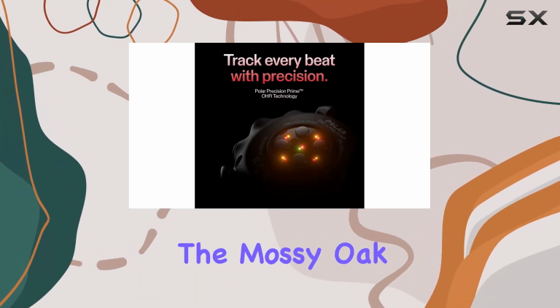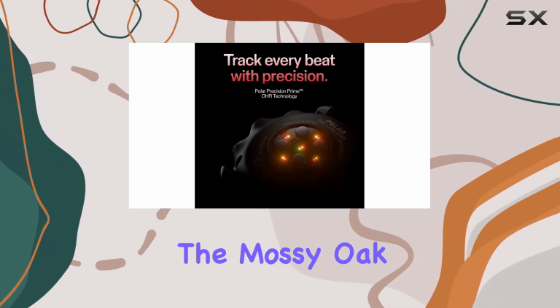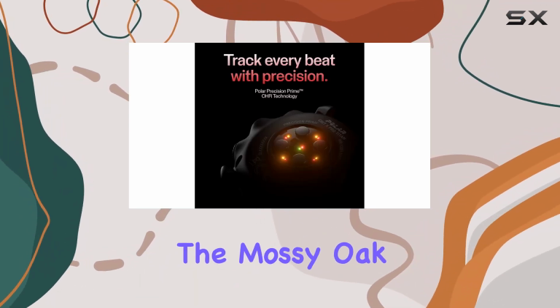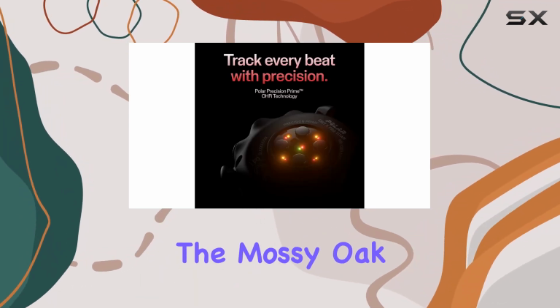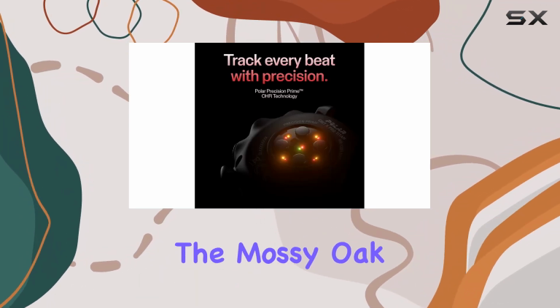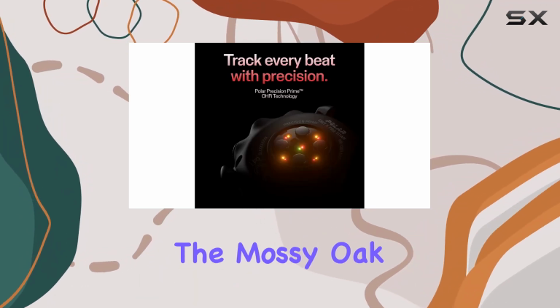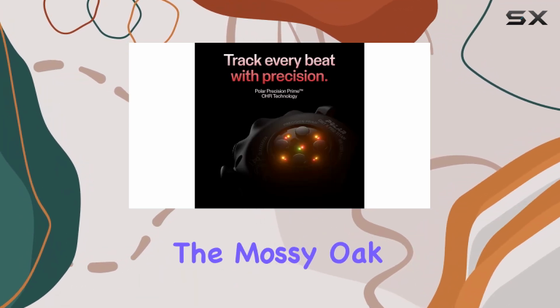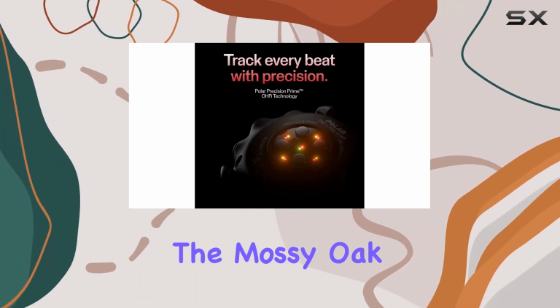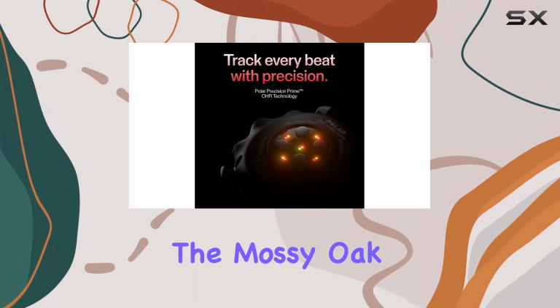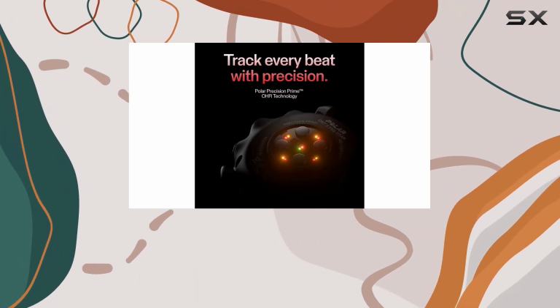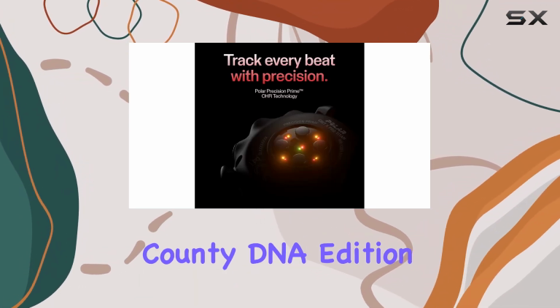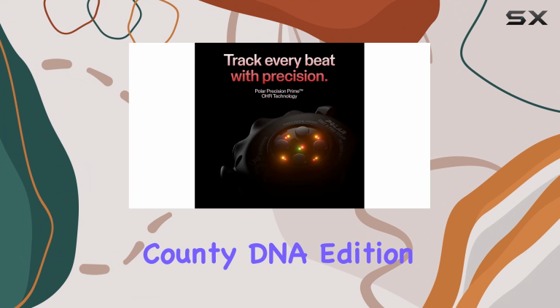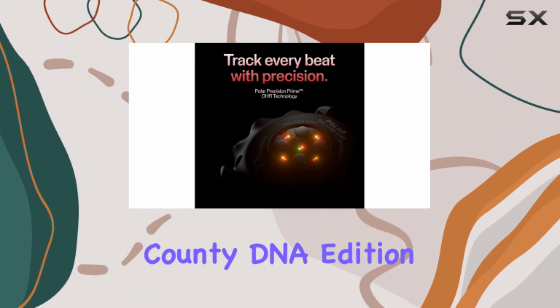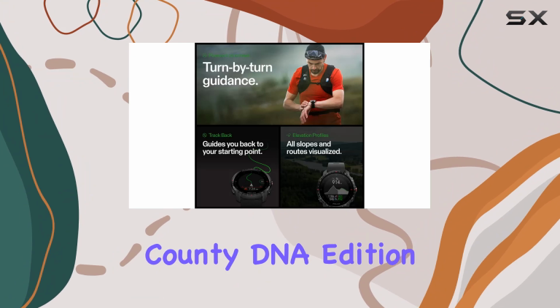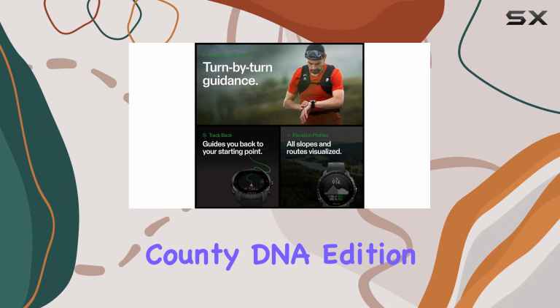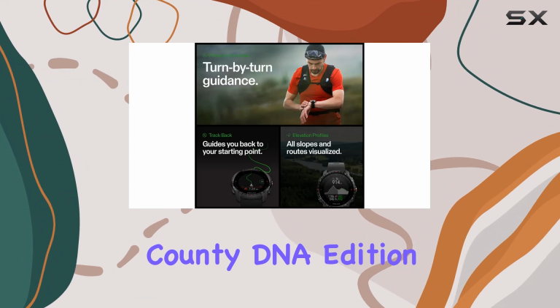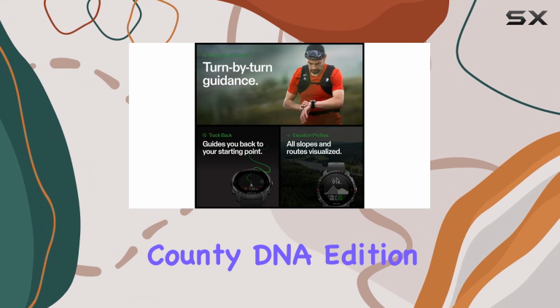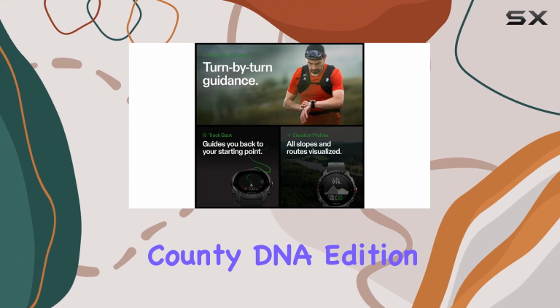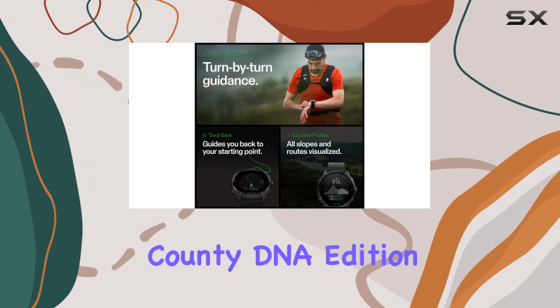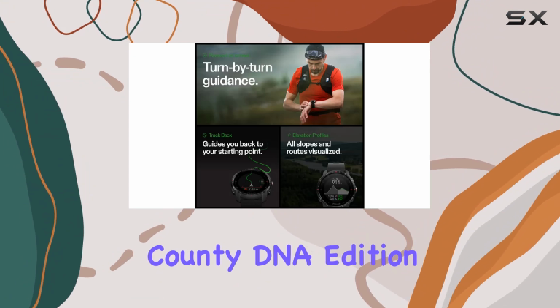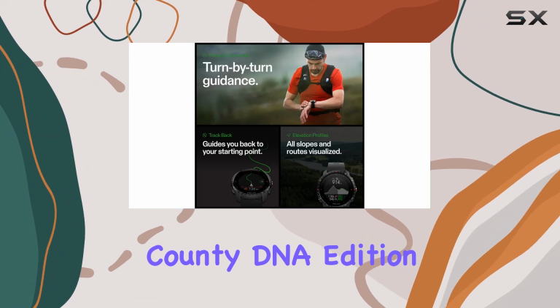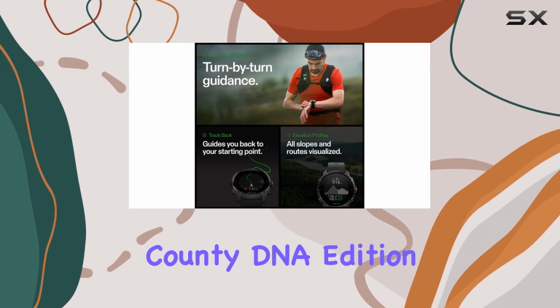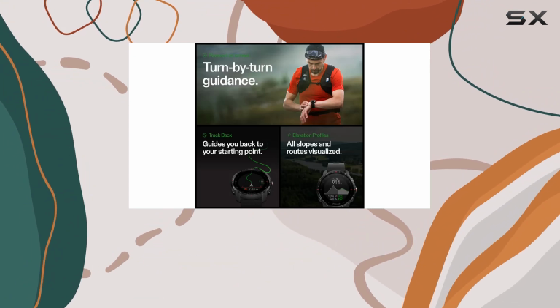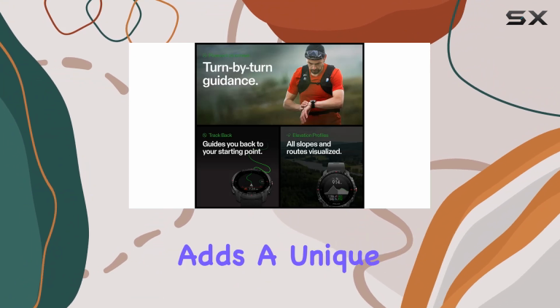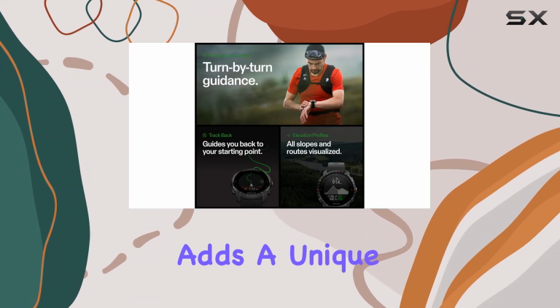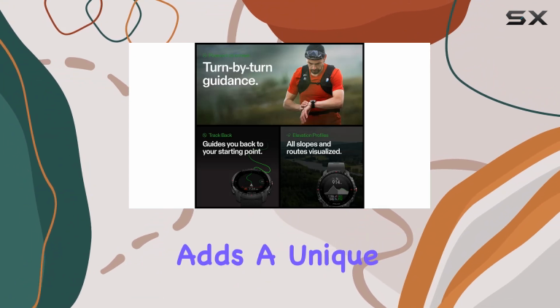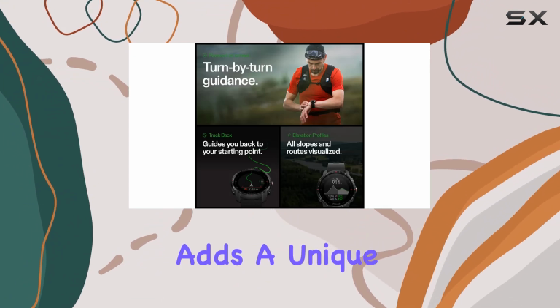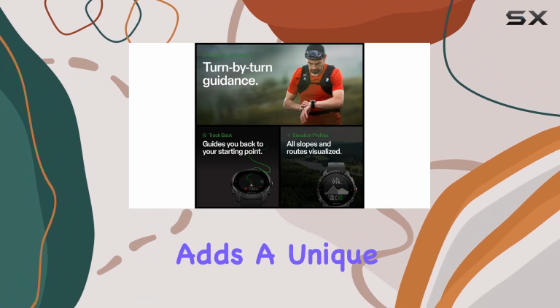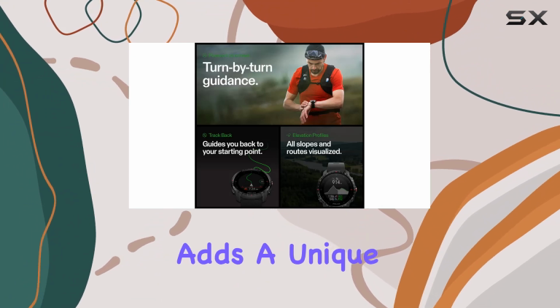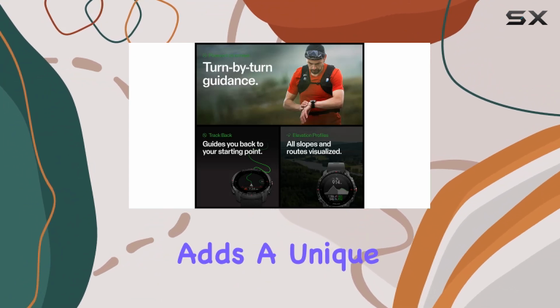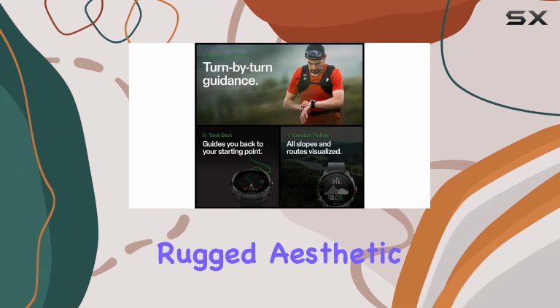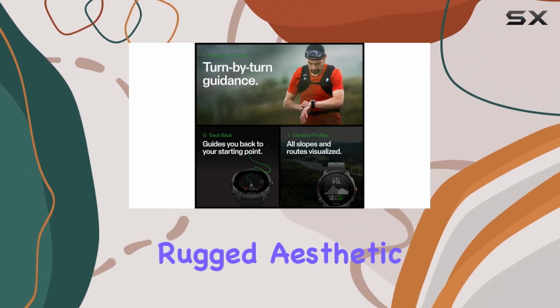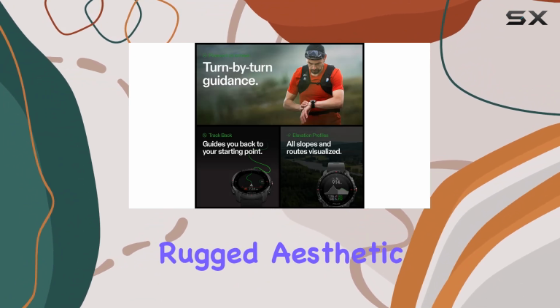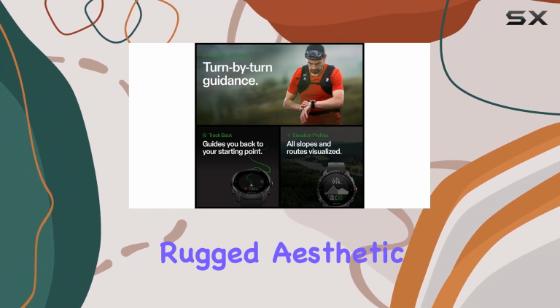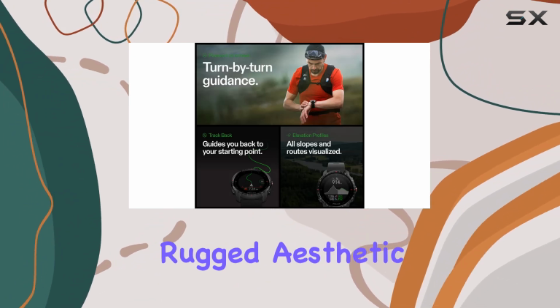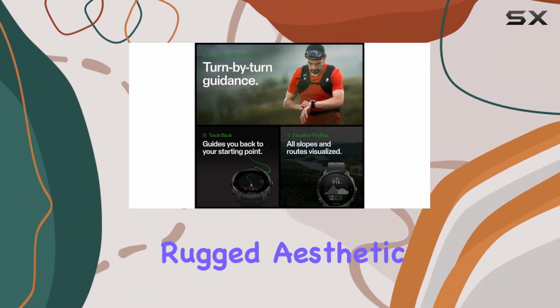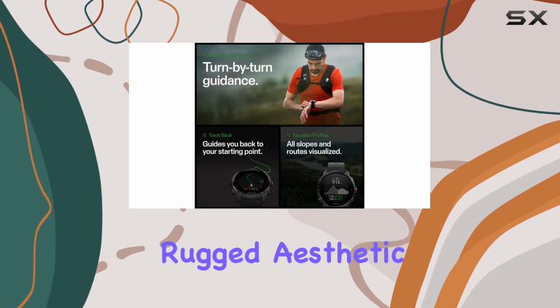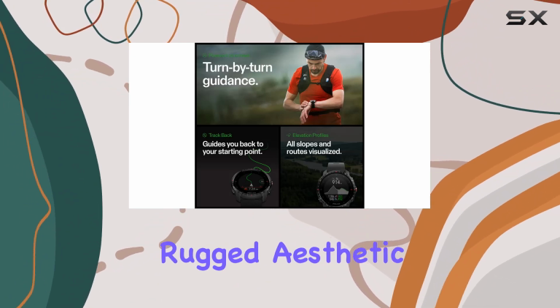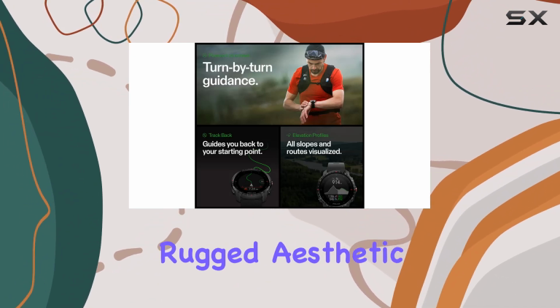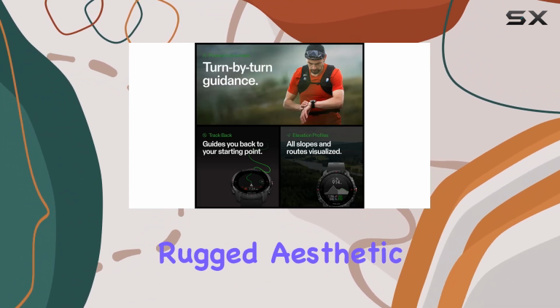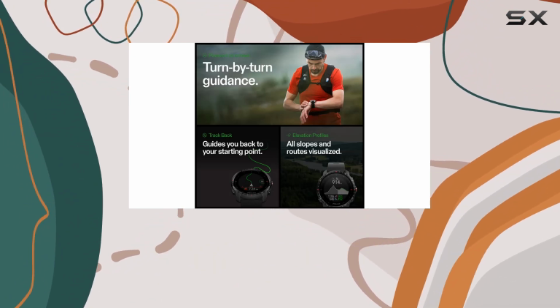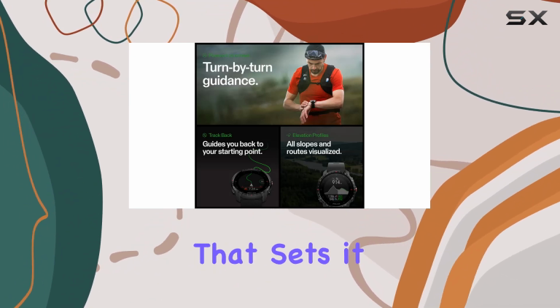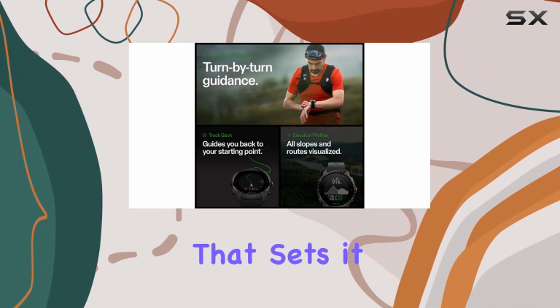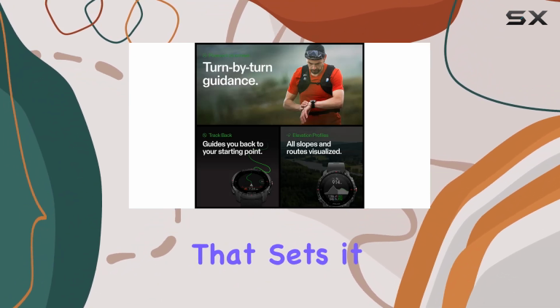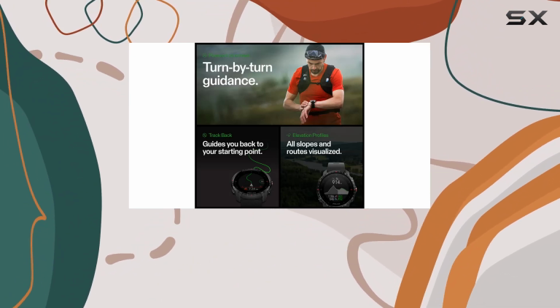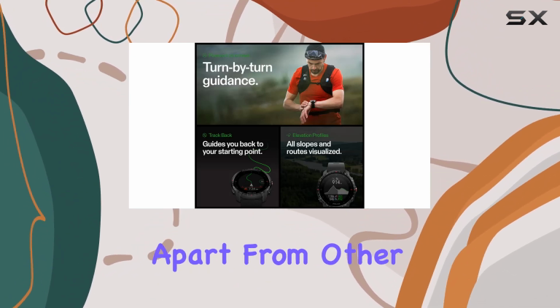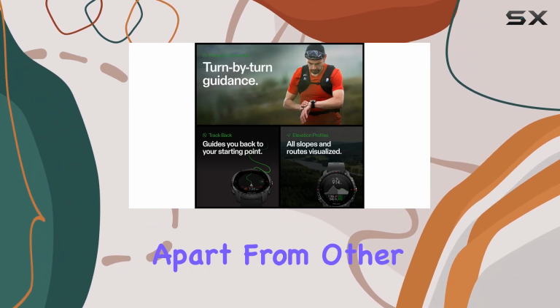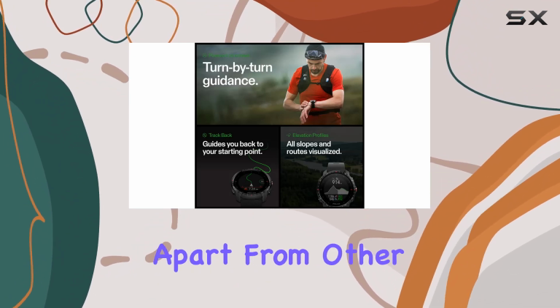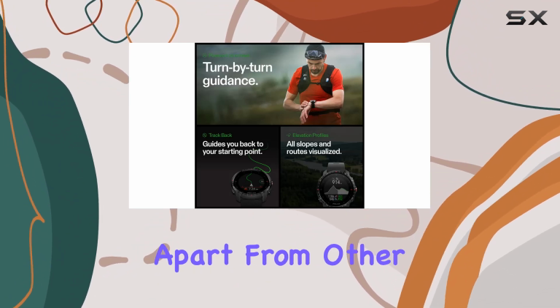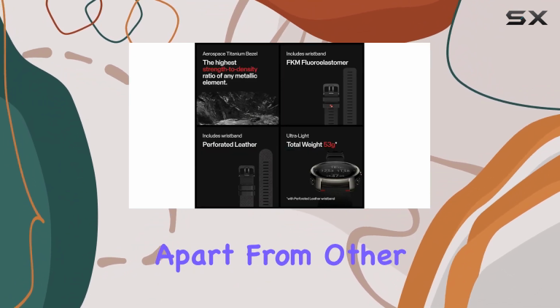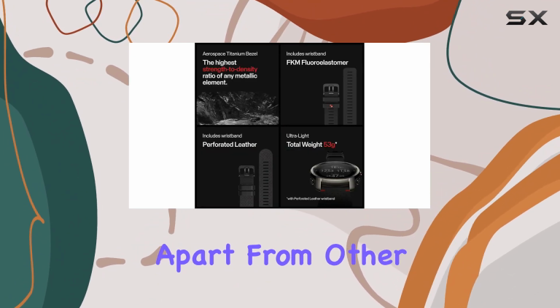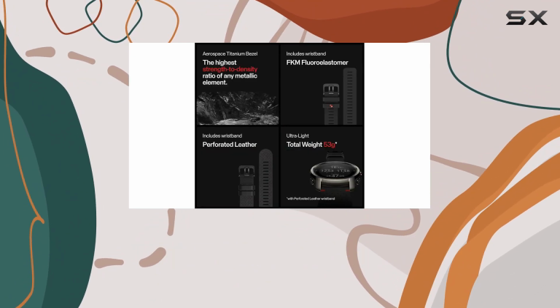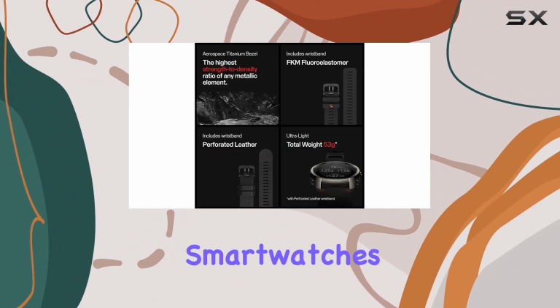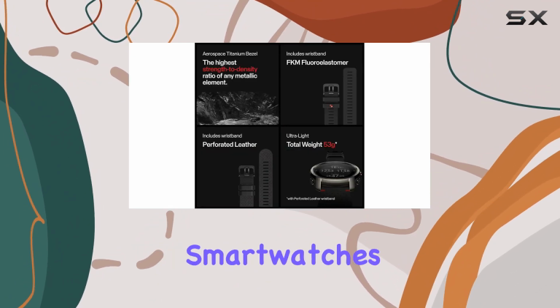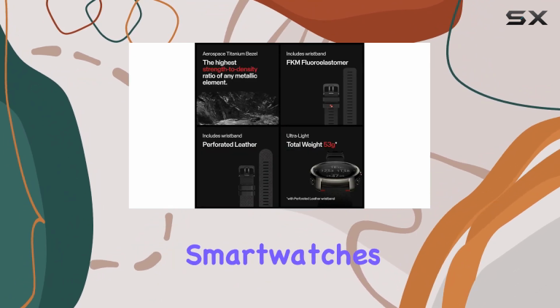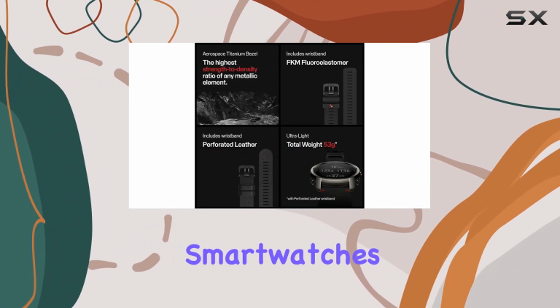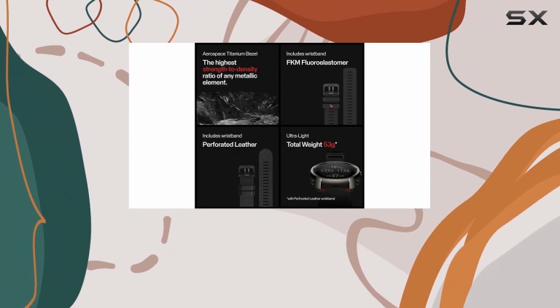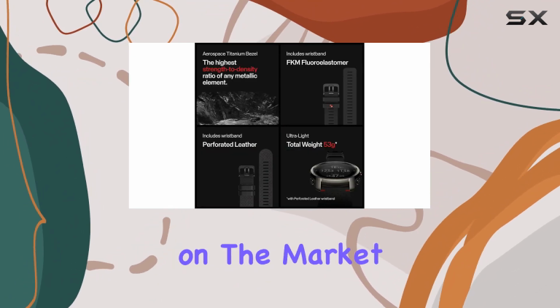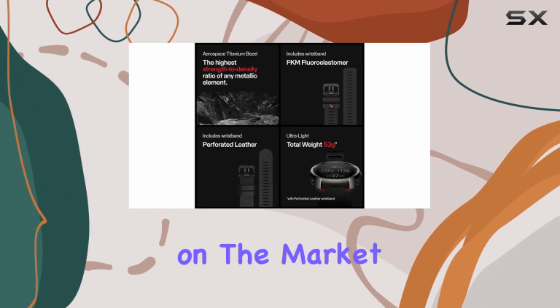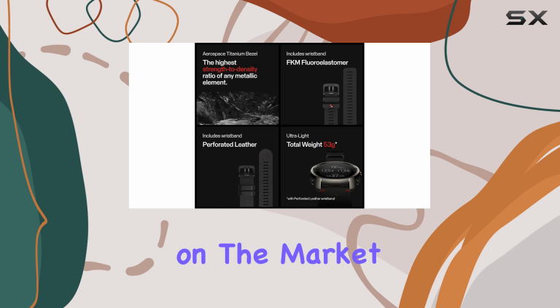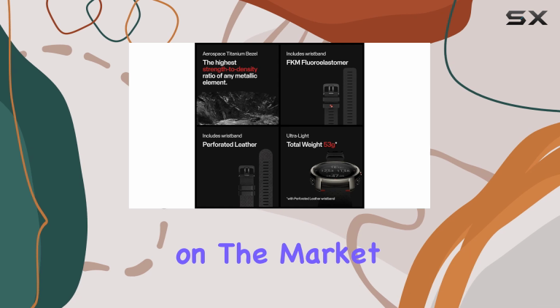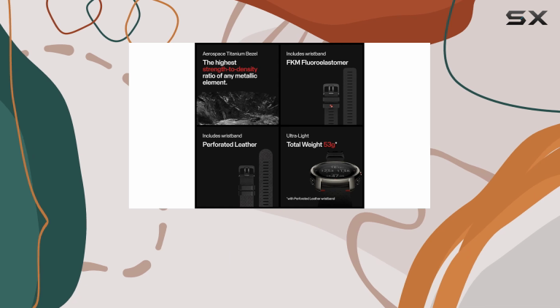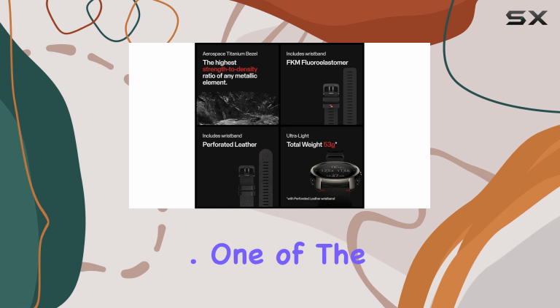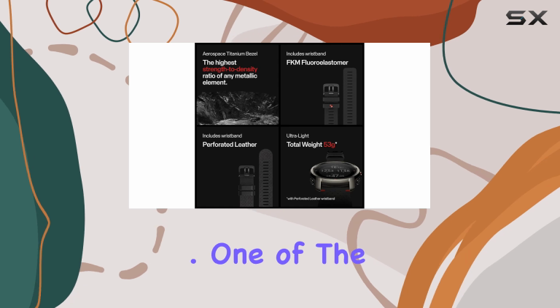The Mossy Oak County DNA edition adds a unique, rugged aesthetic that sets it apart from other smartwatches on the market.